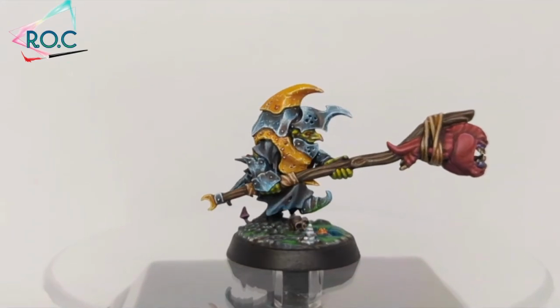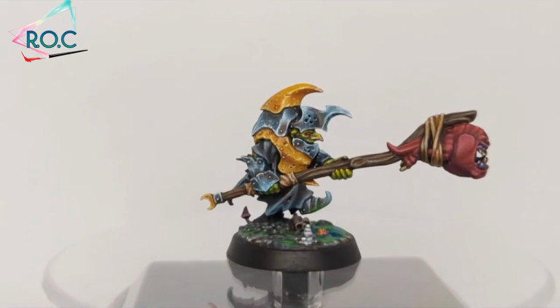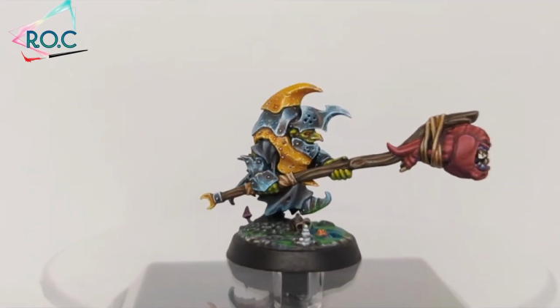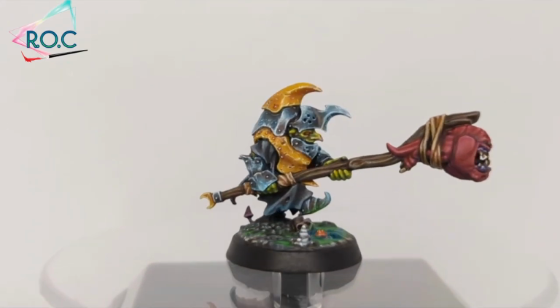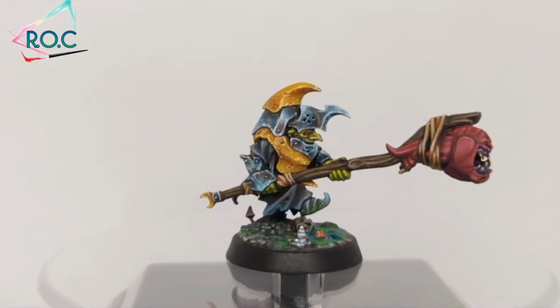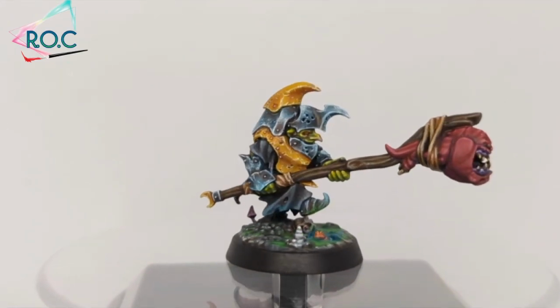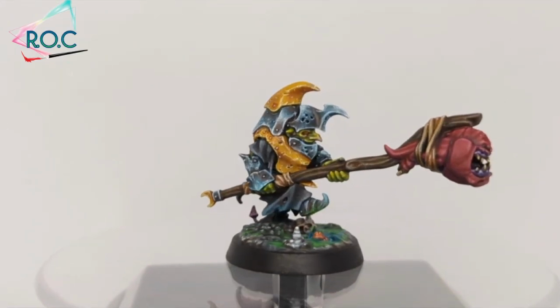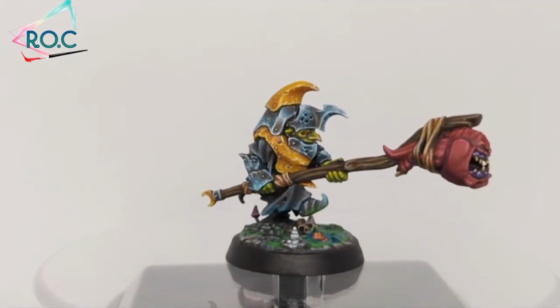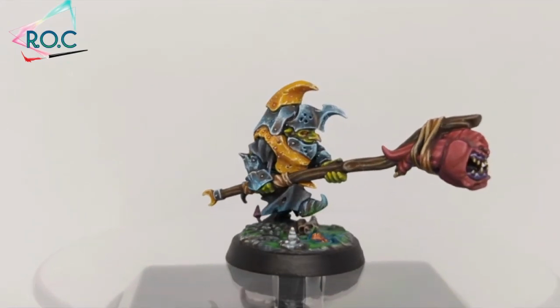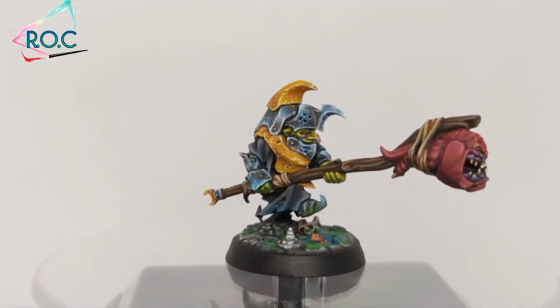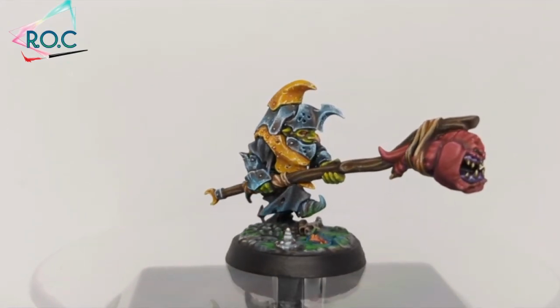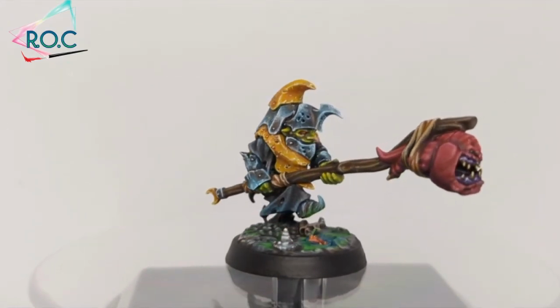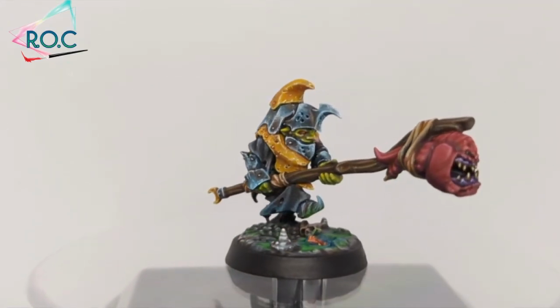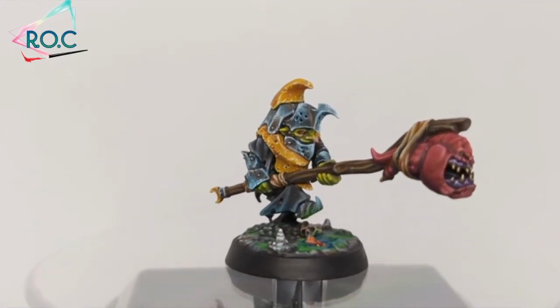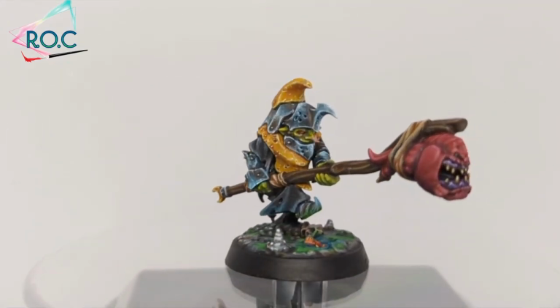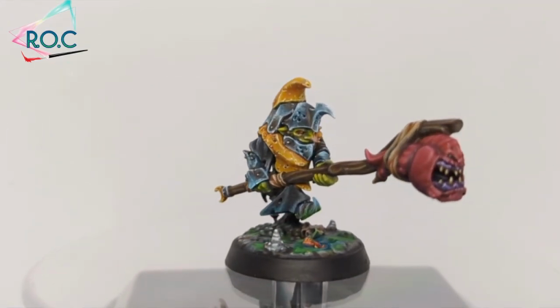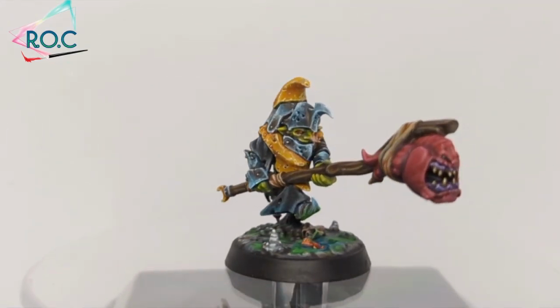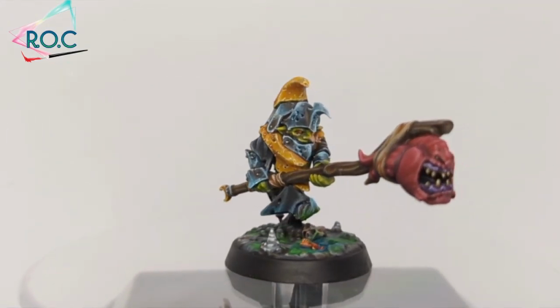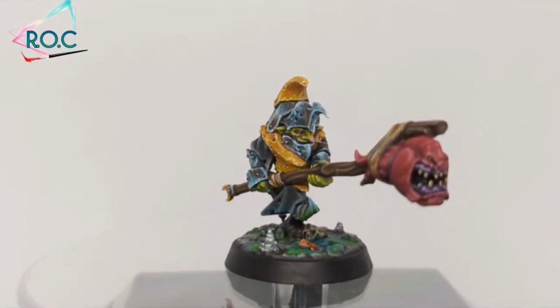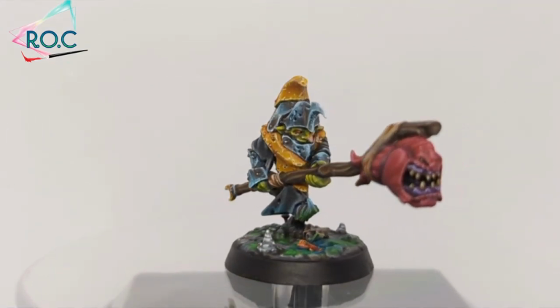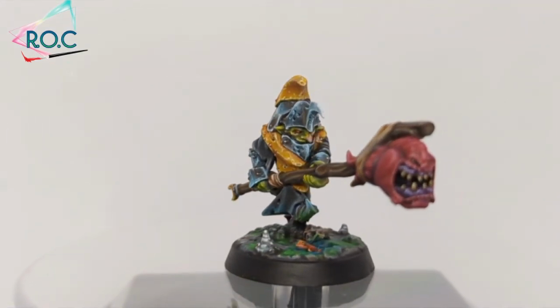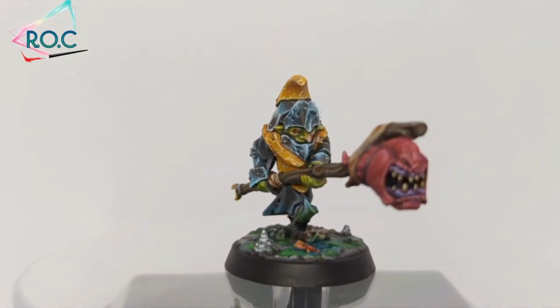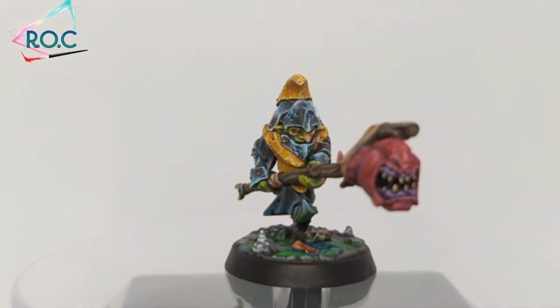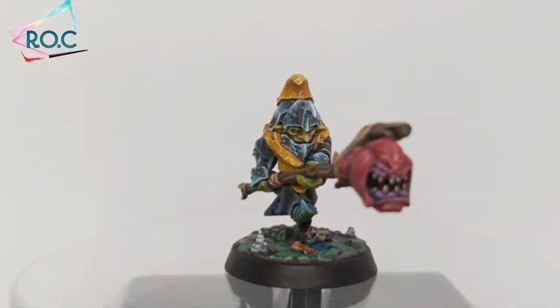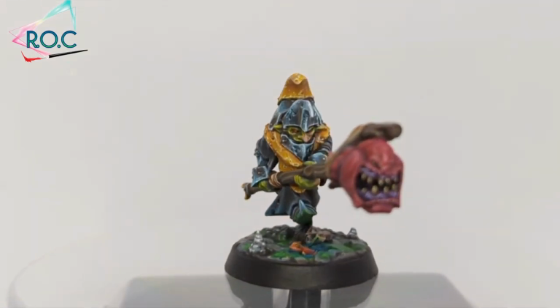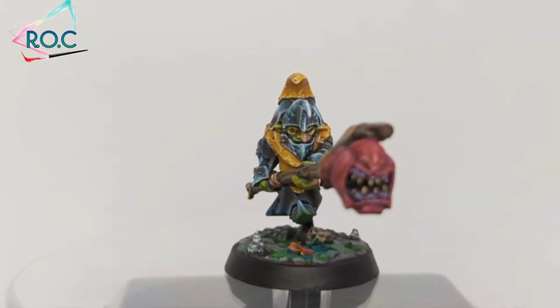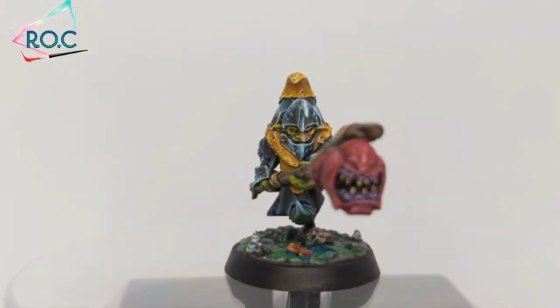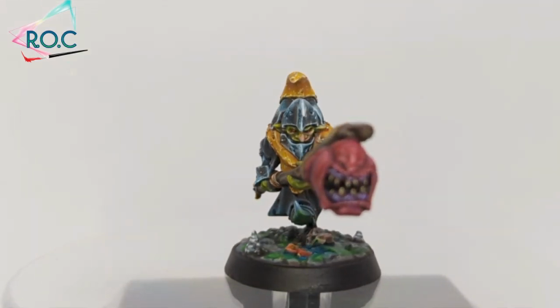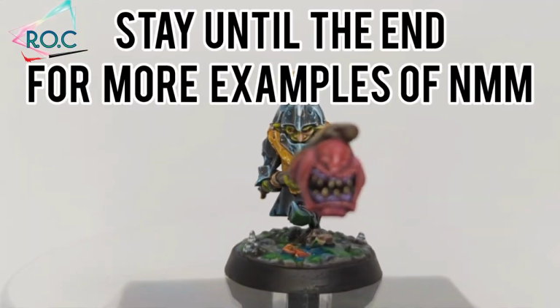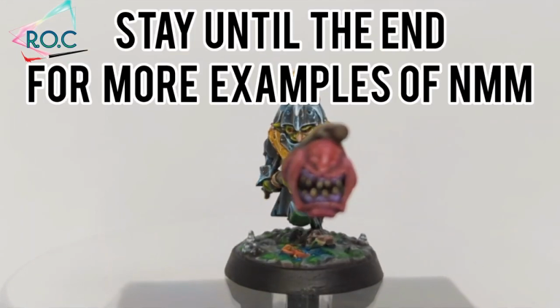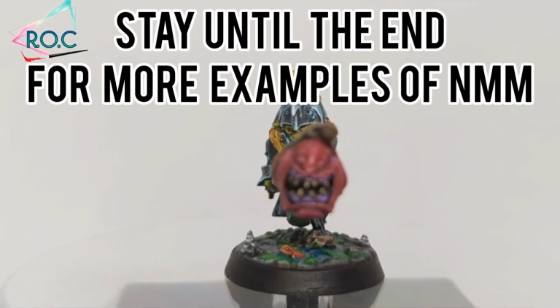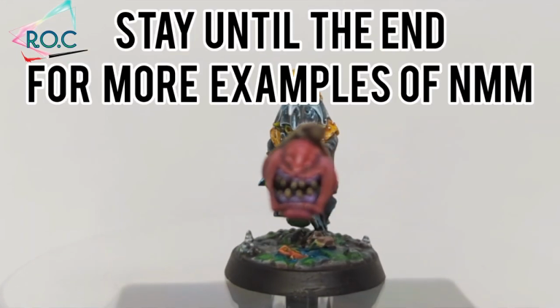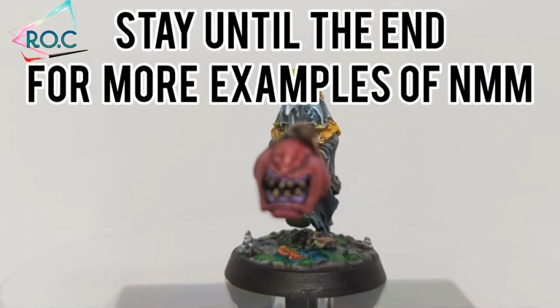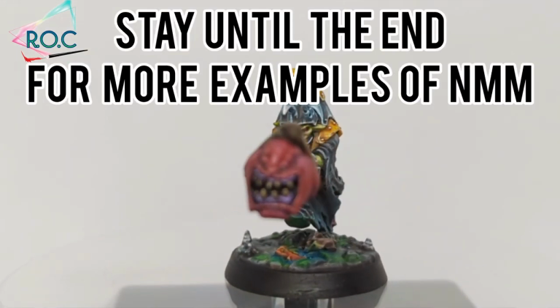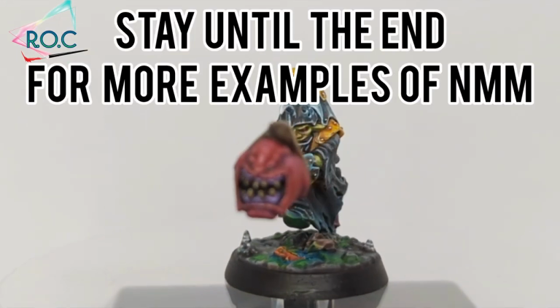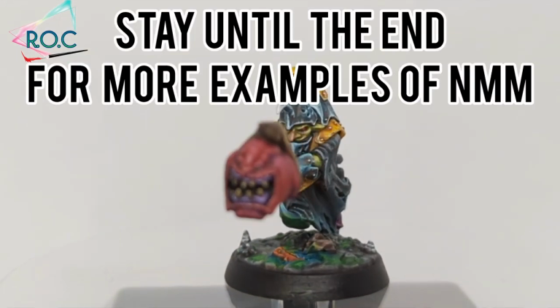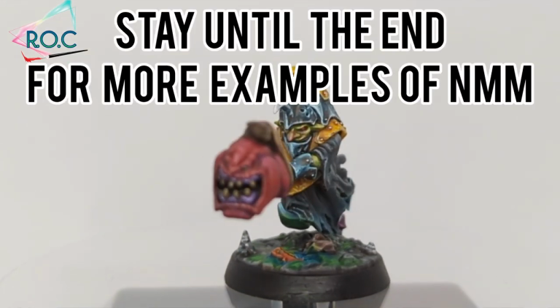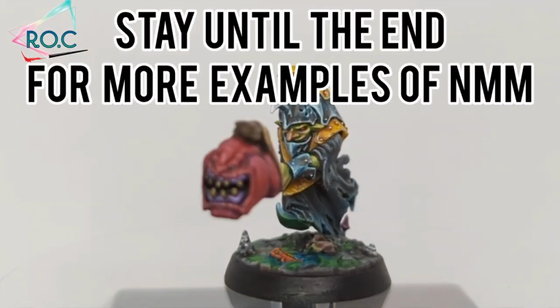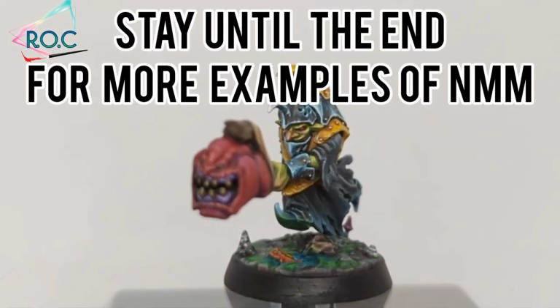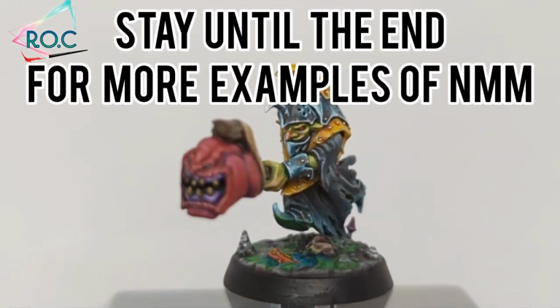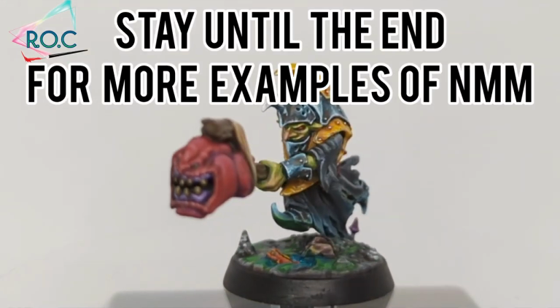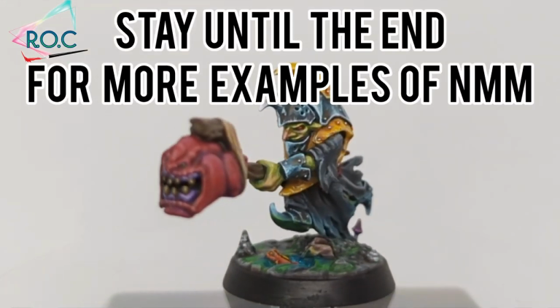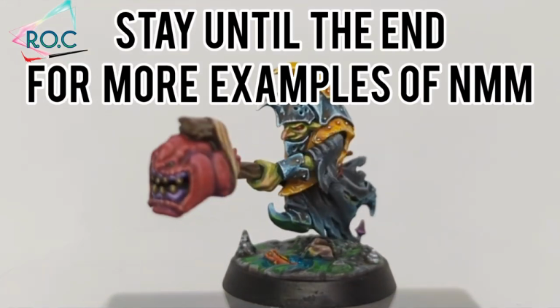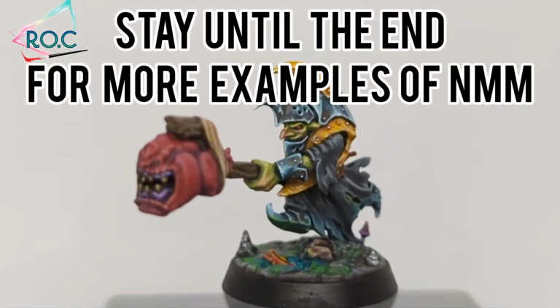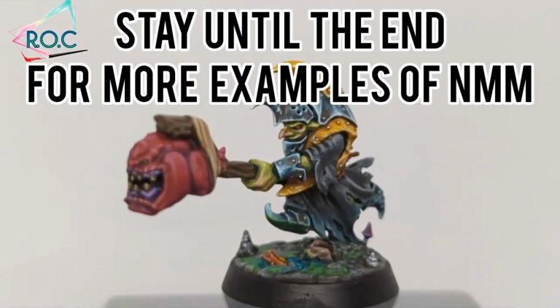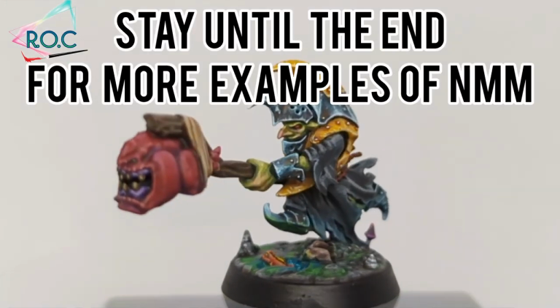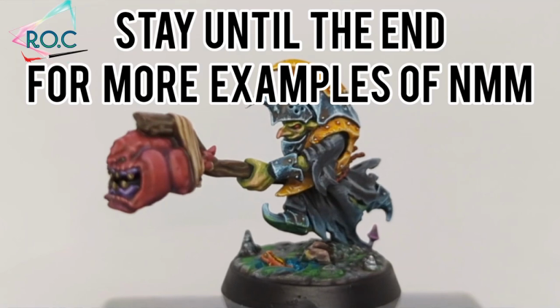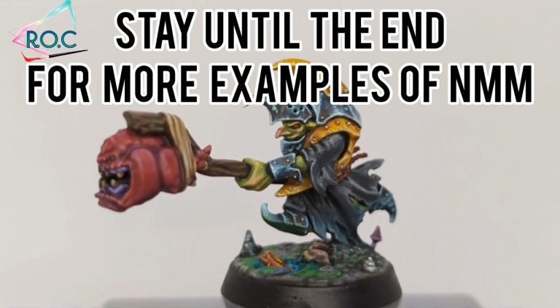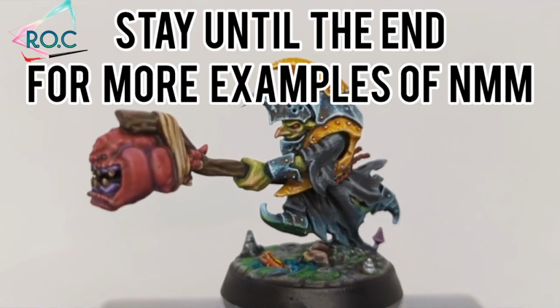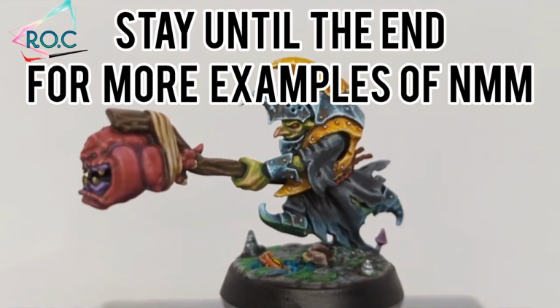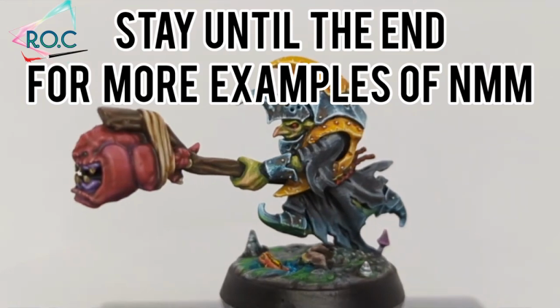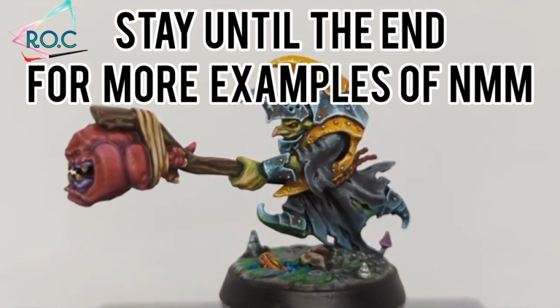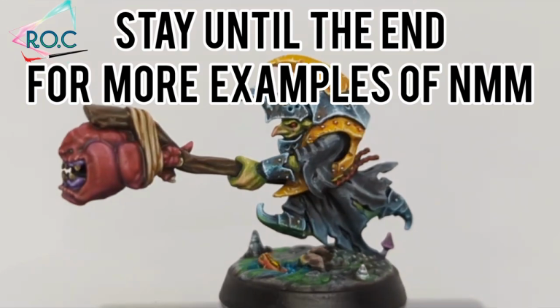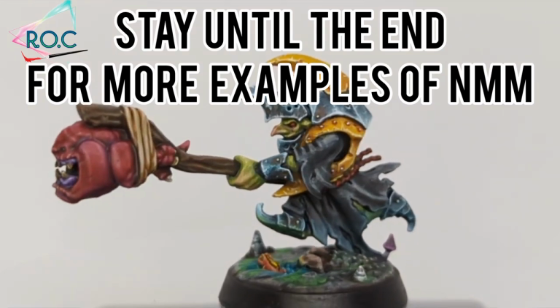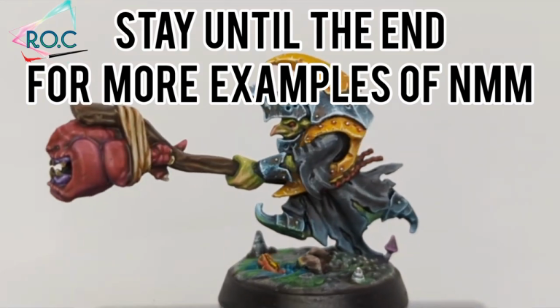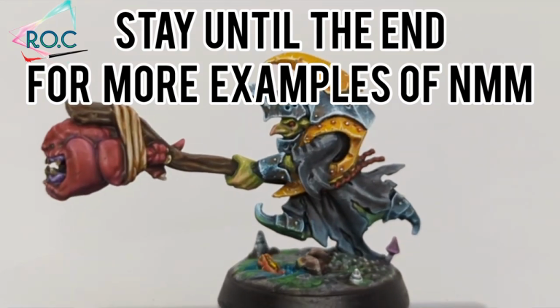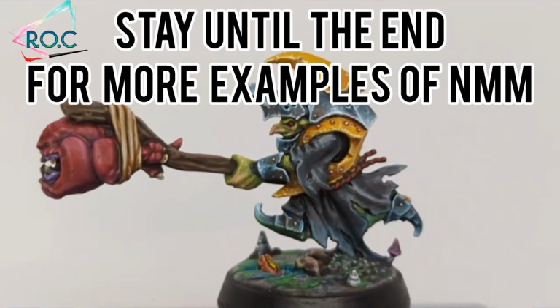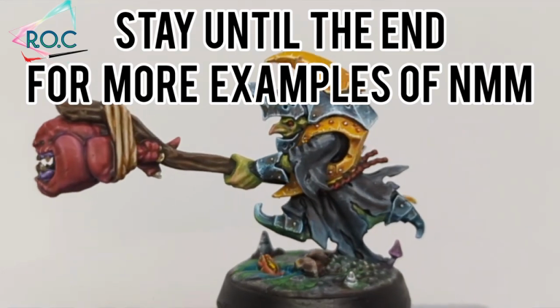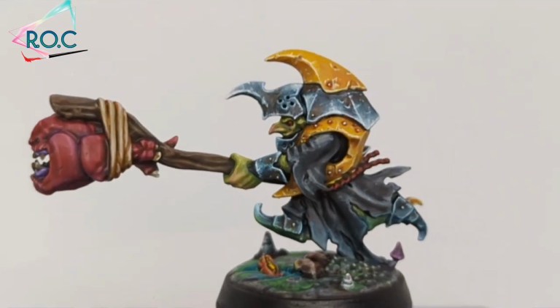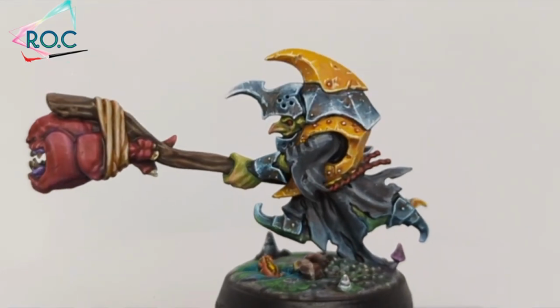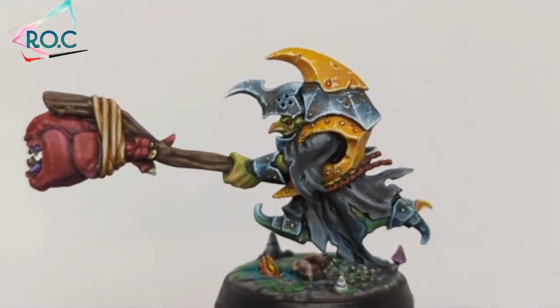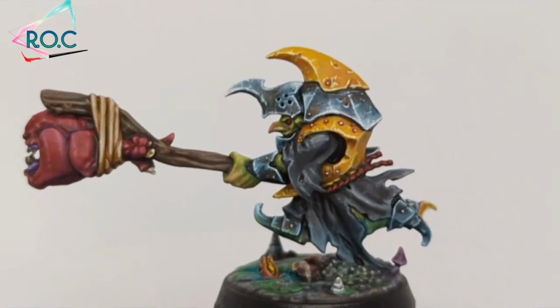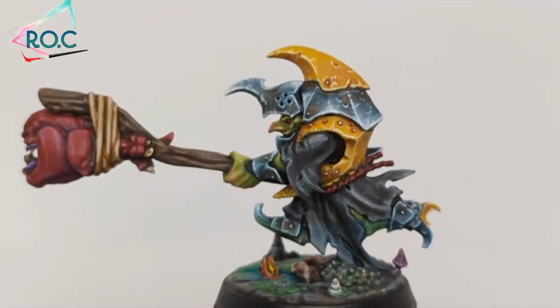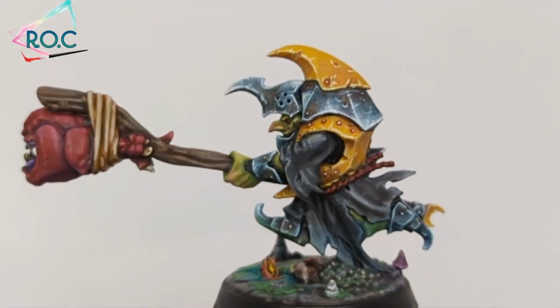Hi I'm Ricky and welcome to my realm of colour. Today I'm going to teach you my method of a quick silver non-metallic metal.